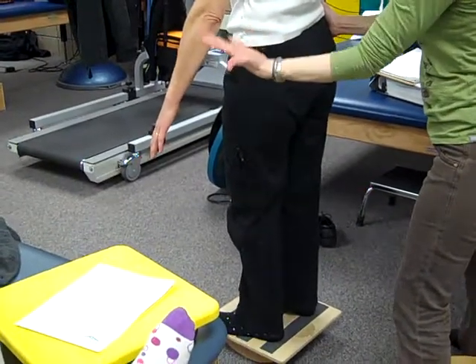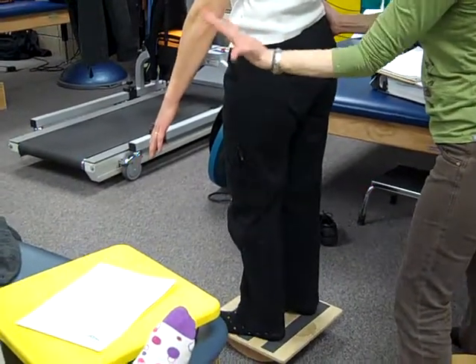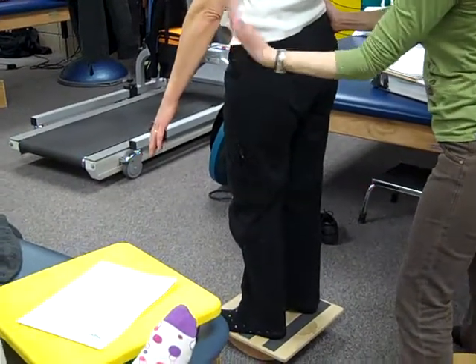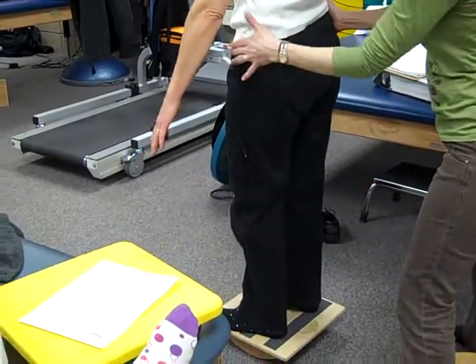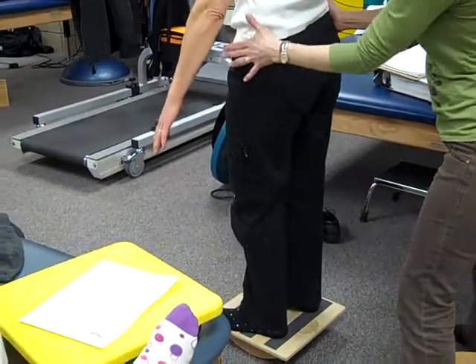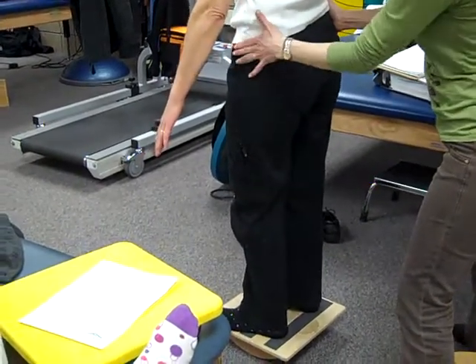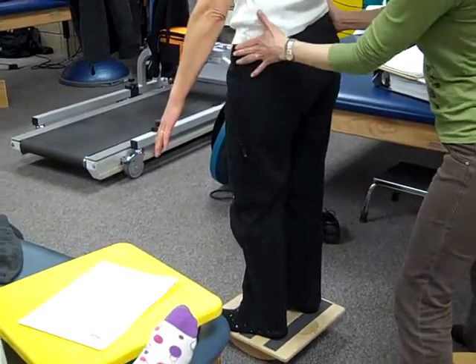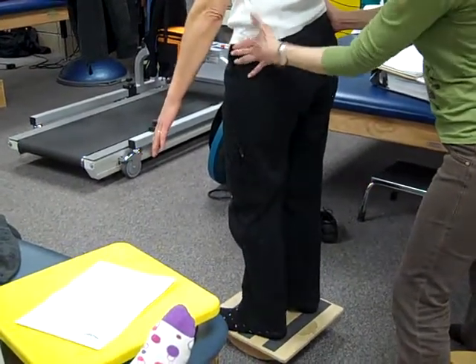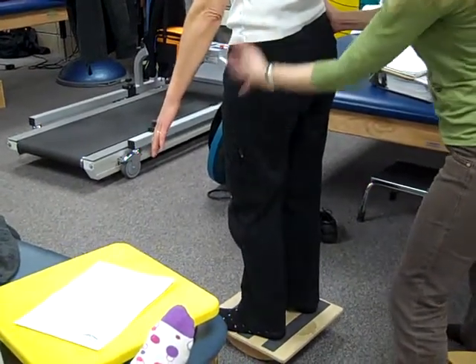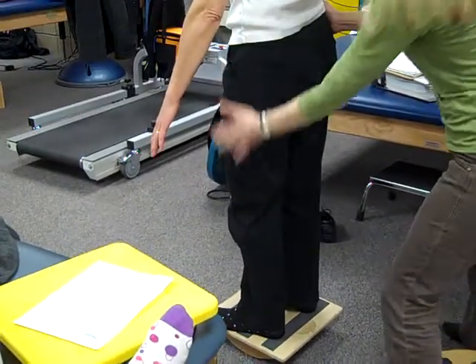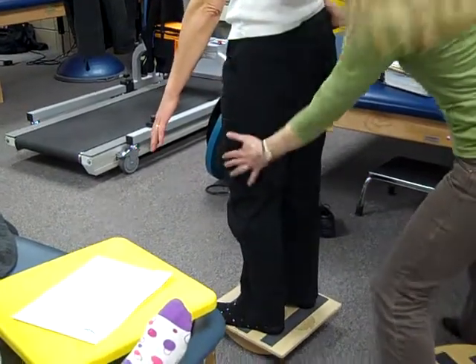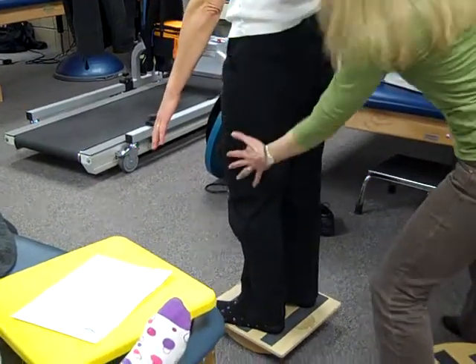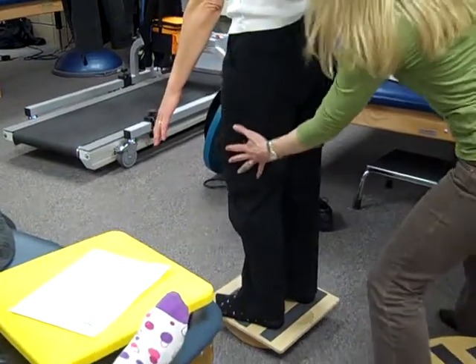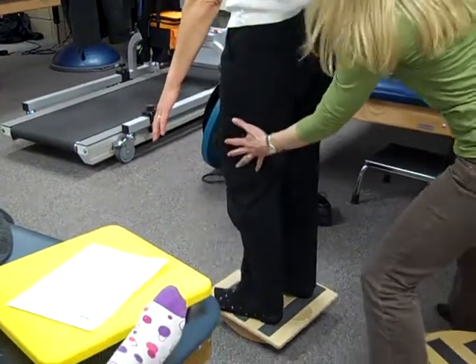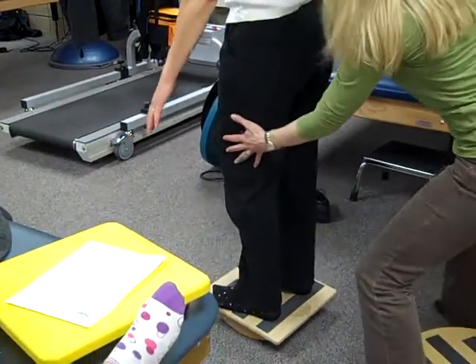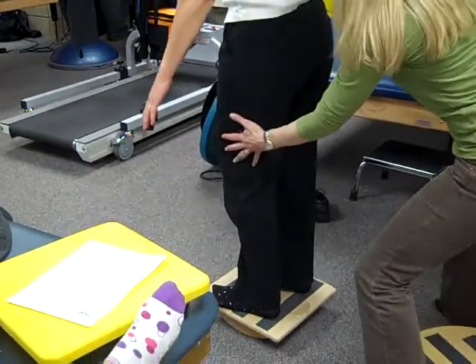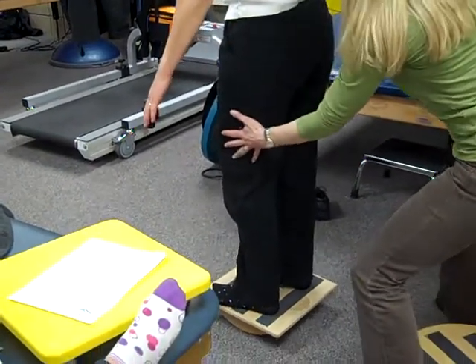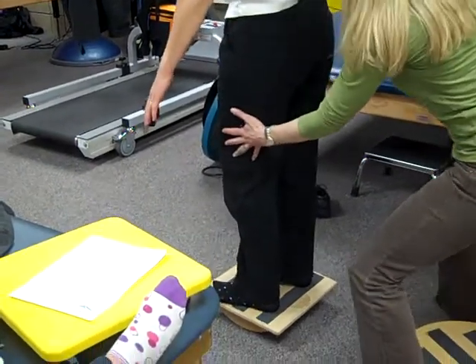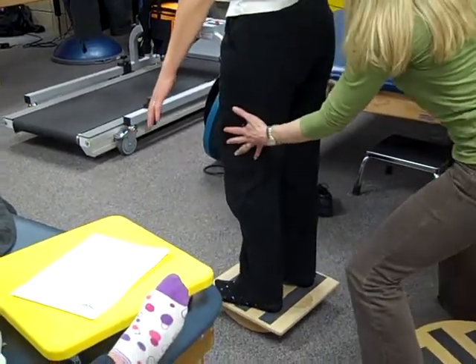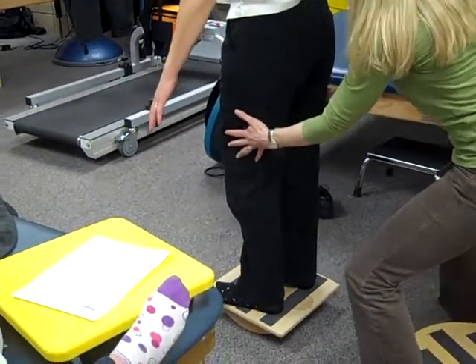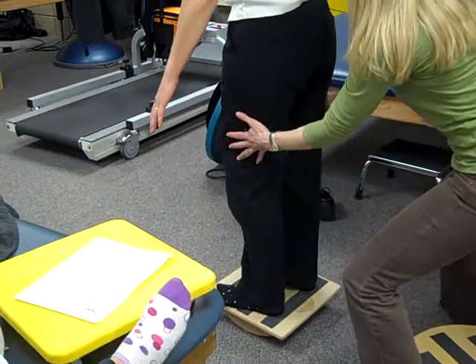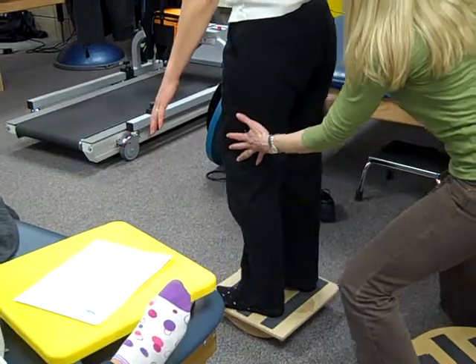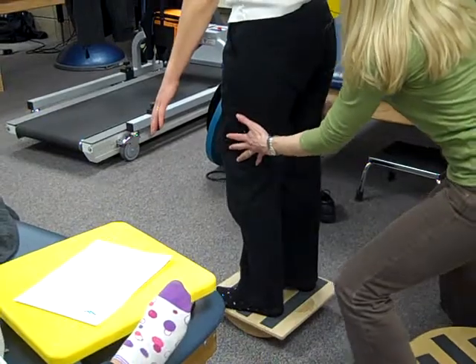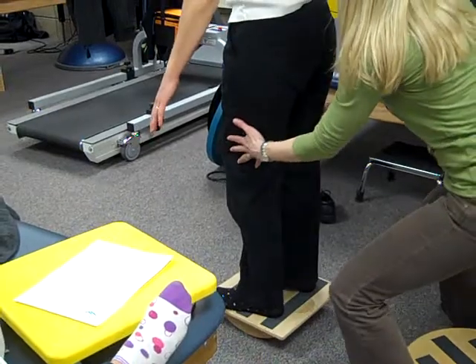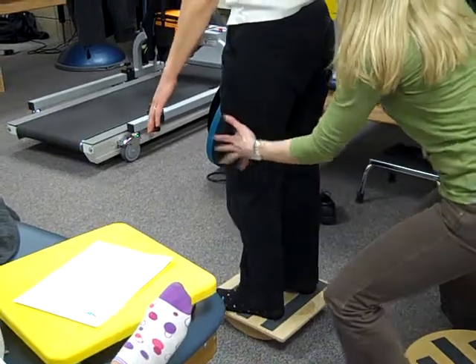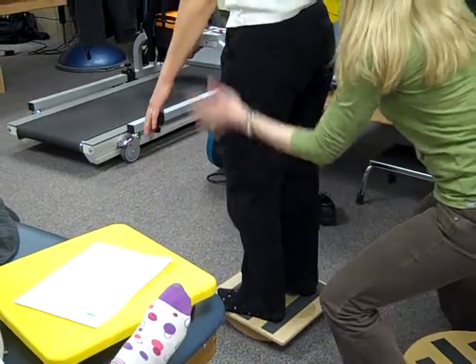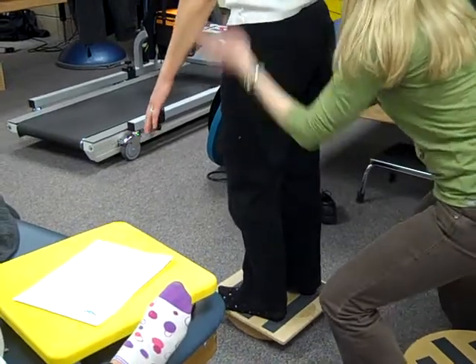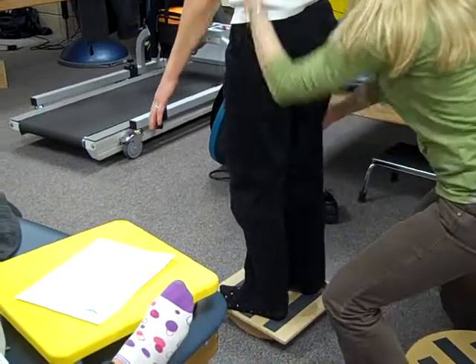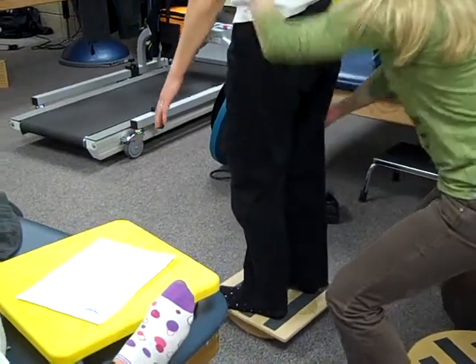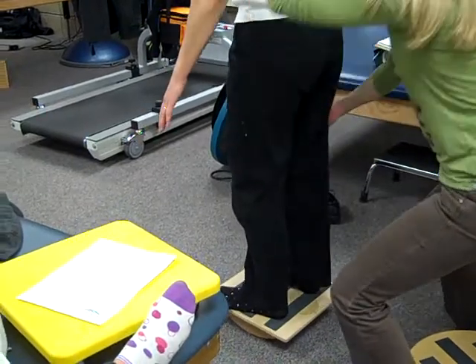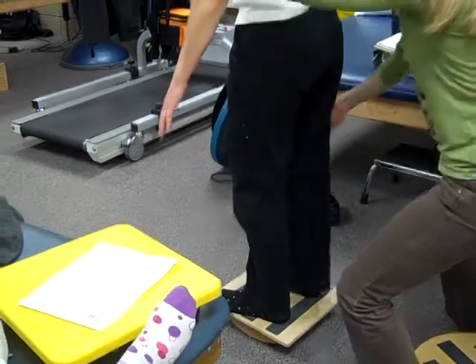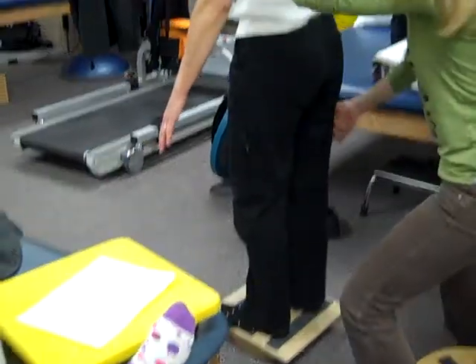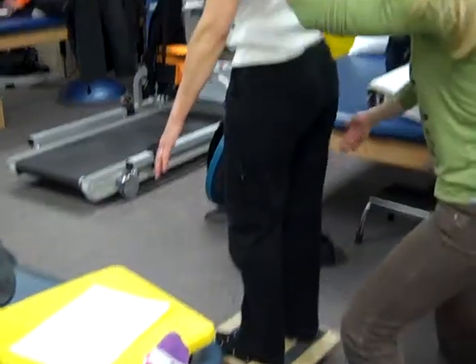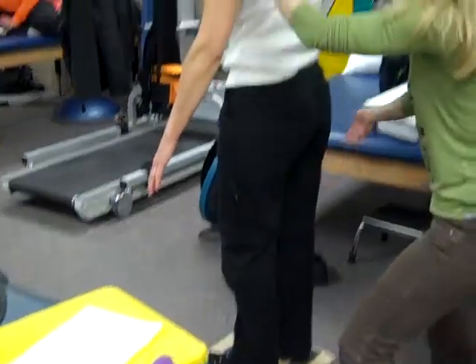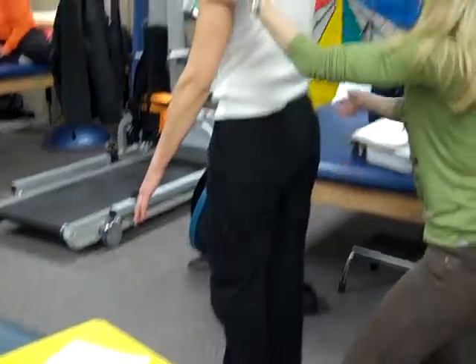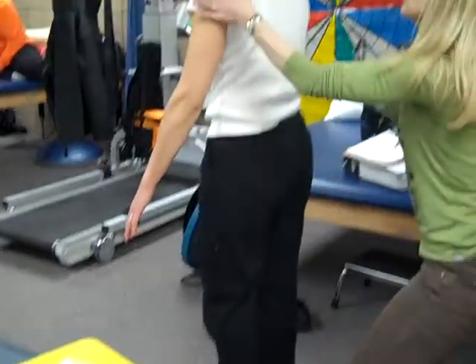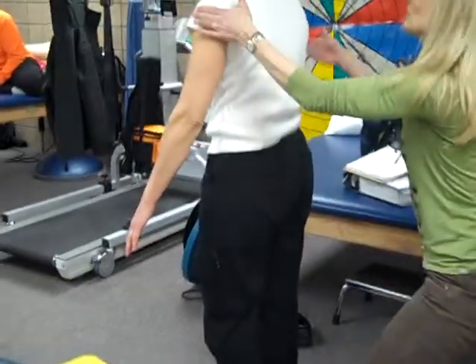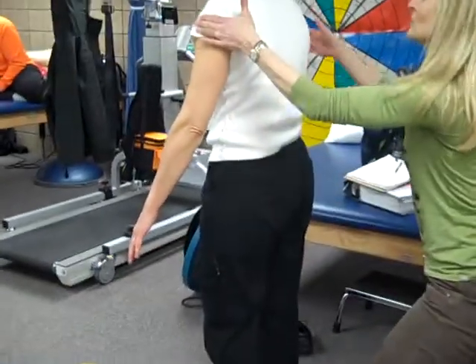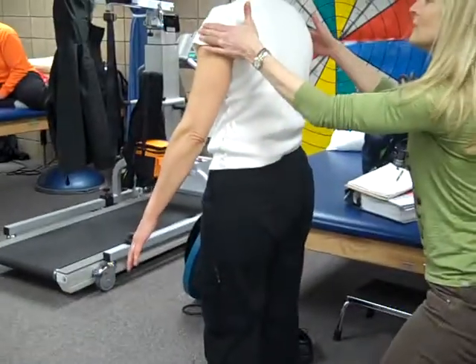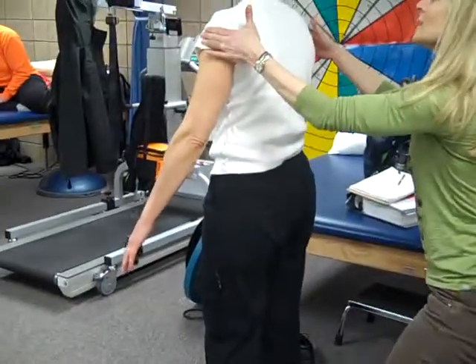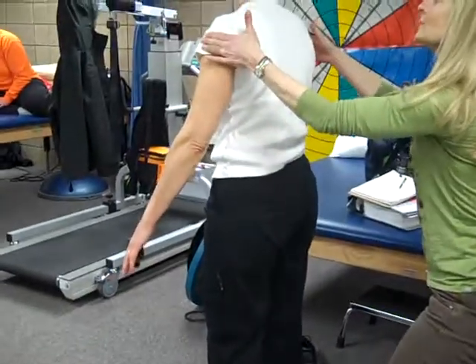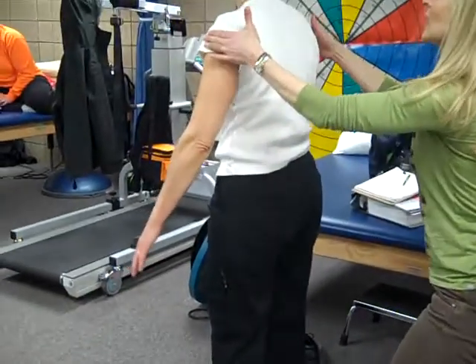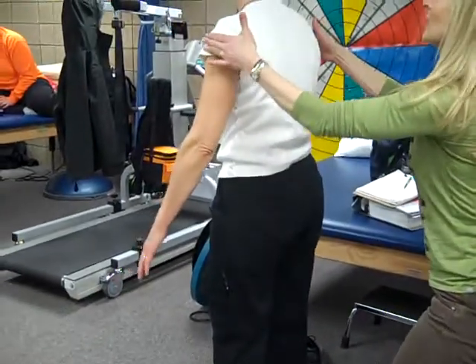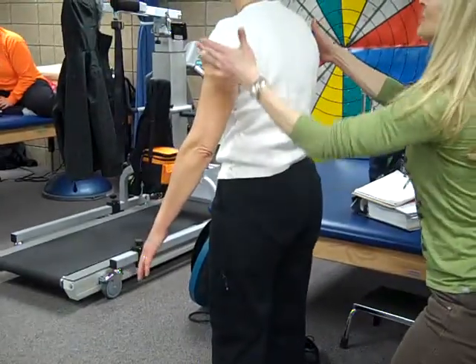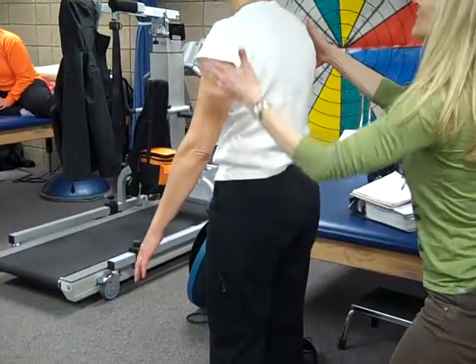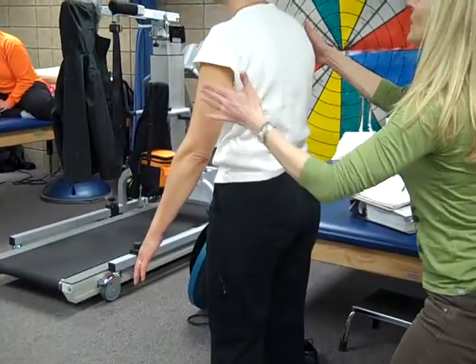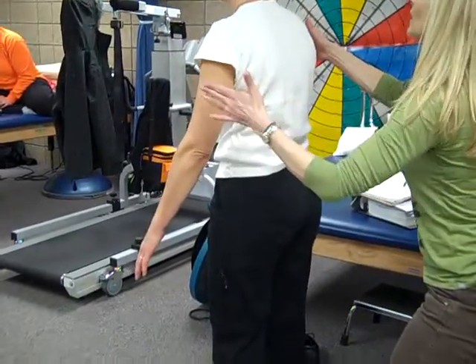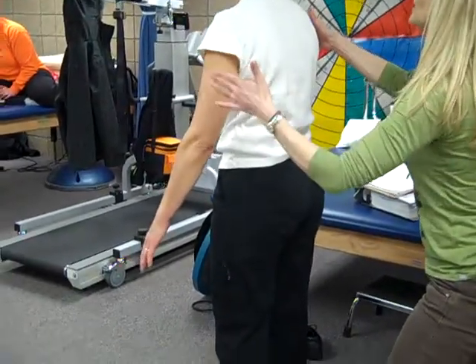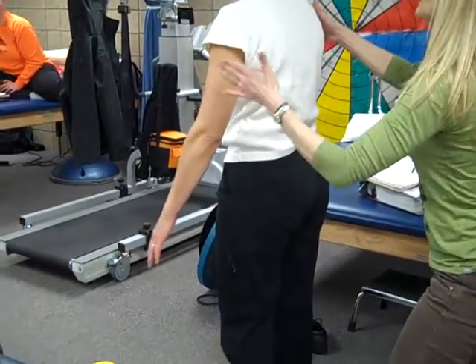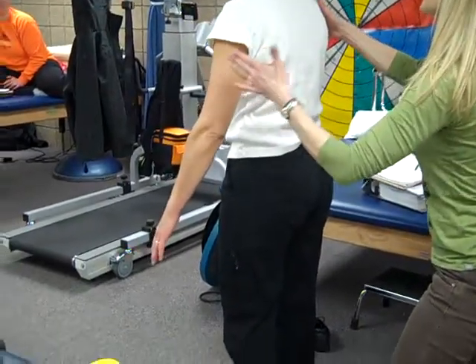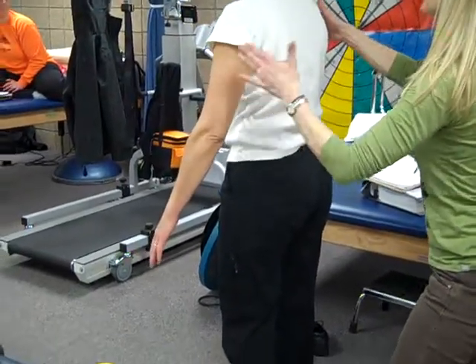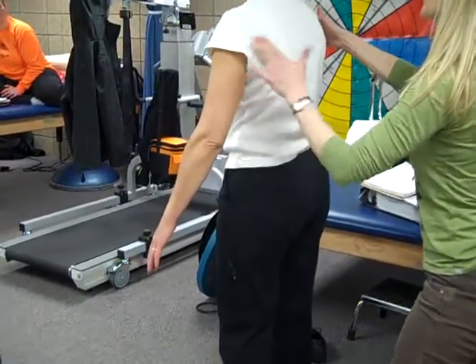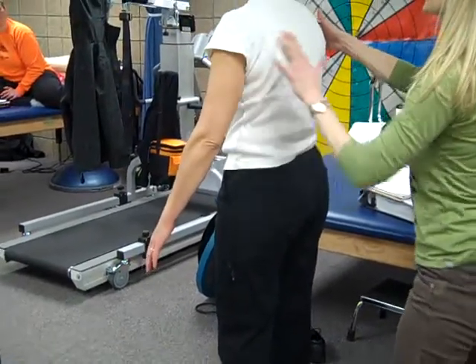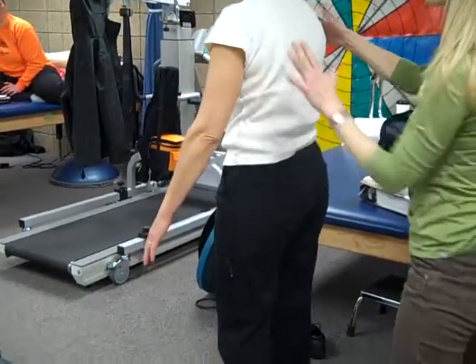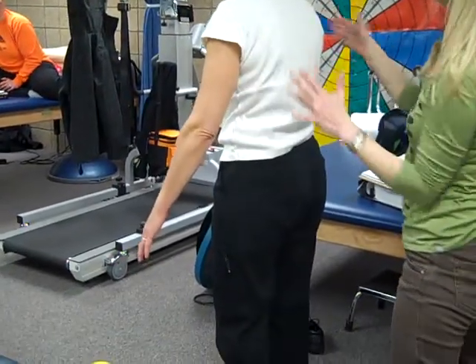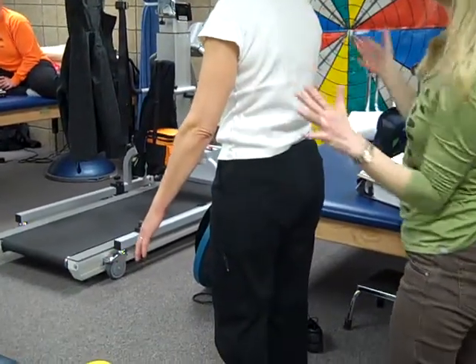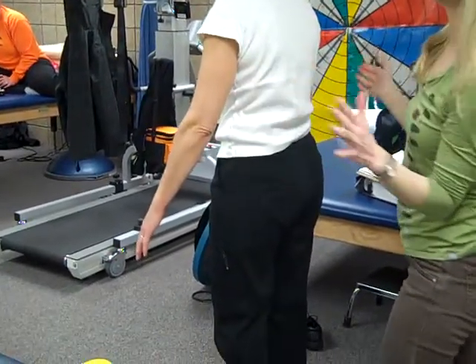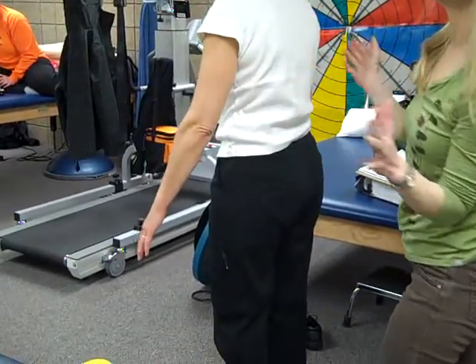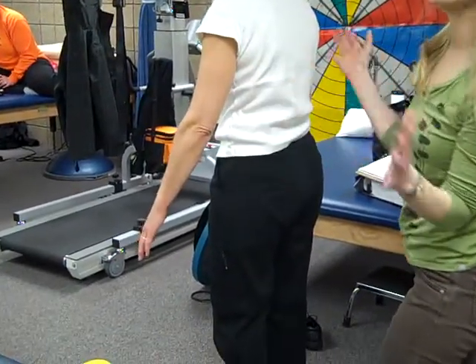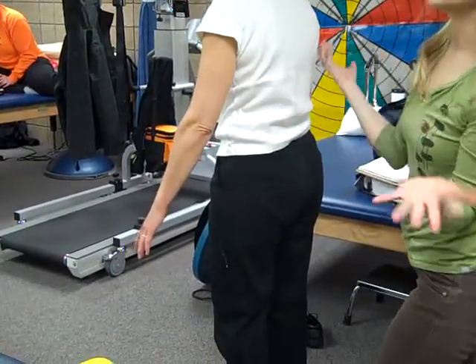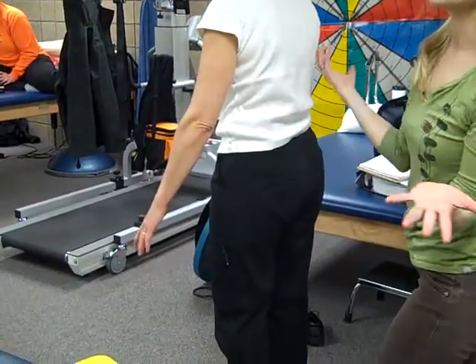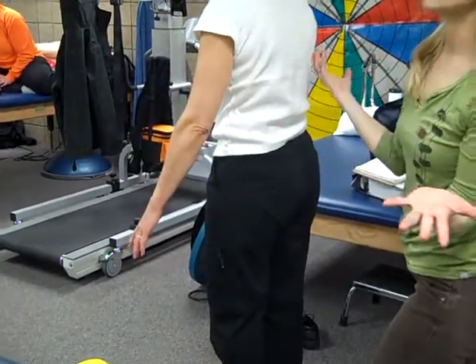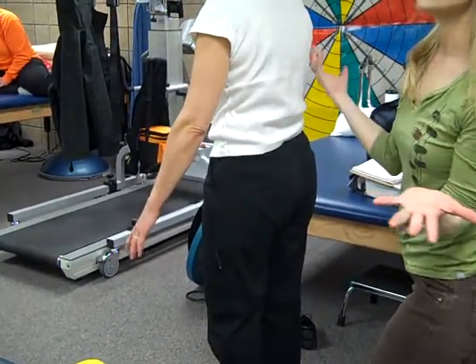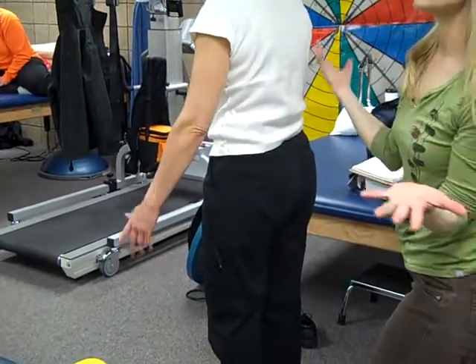I could give resistance at the hips, I could give it in the legs, I could move up to the shoulders — a little challenging, right? So the idea is to make it challenging.